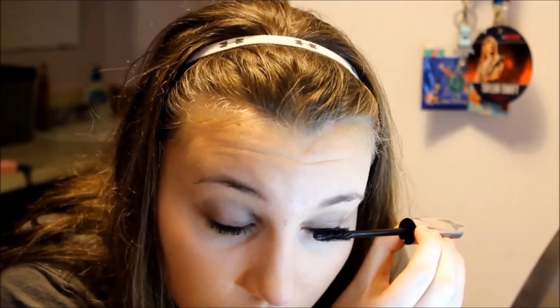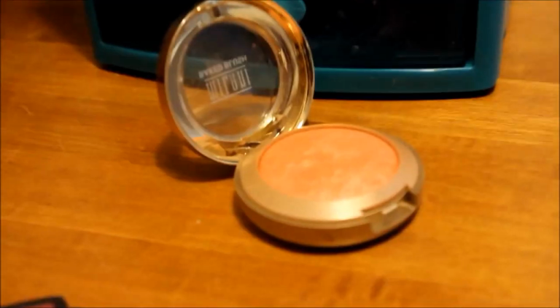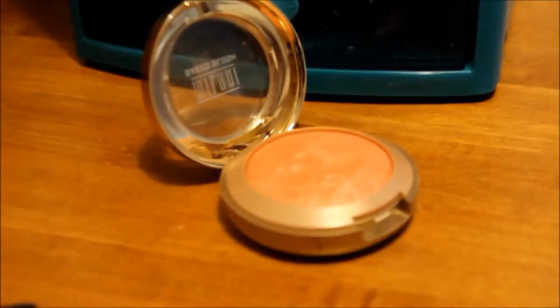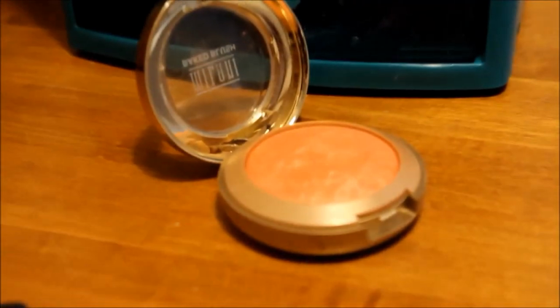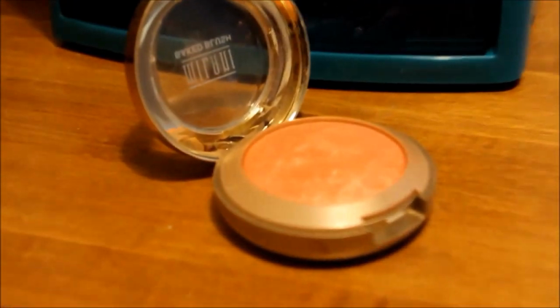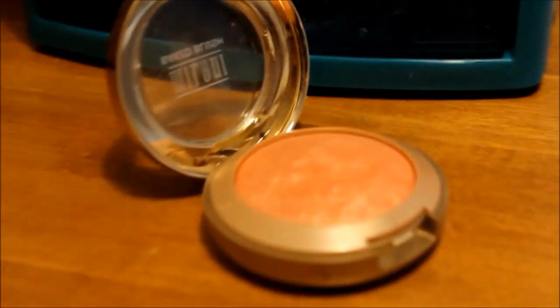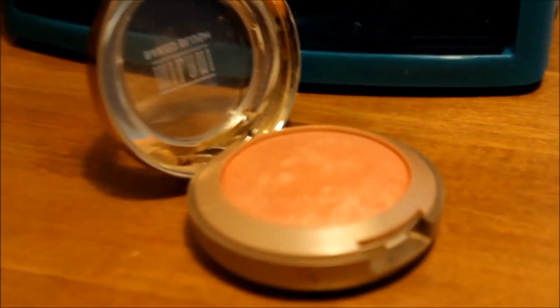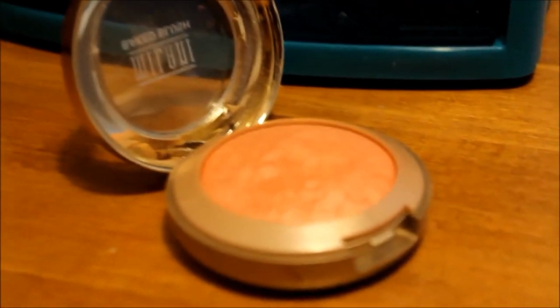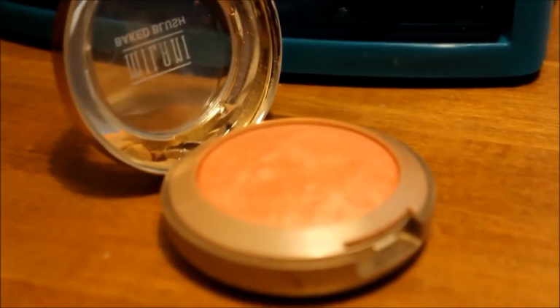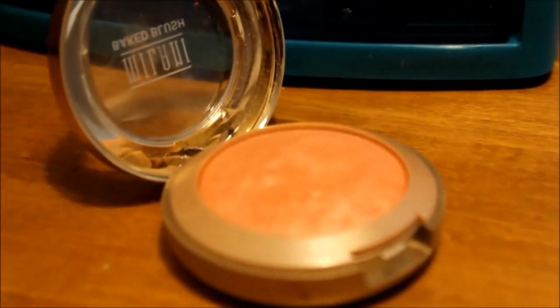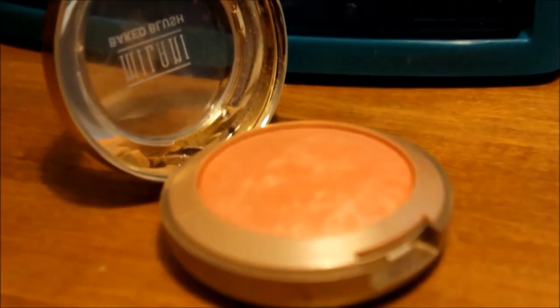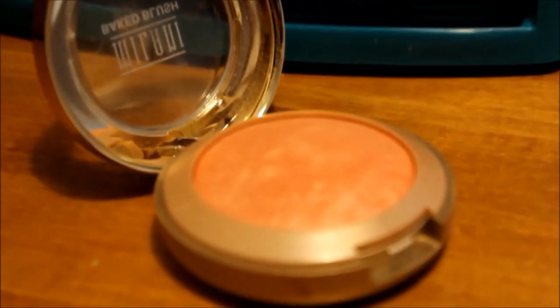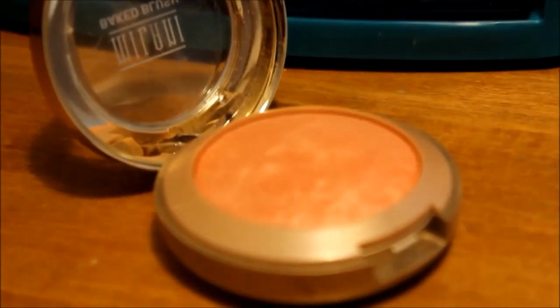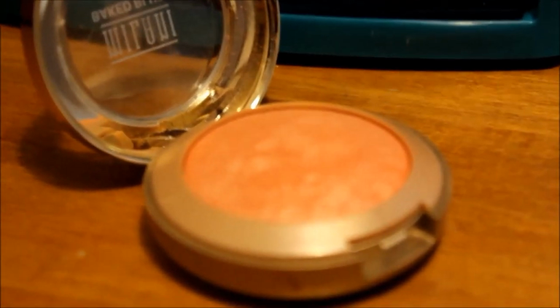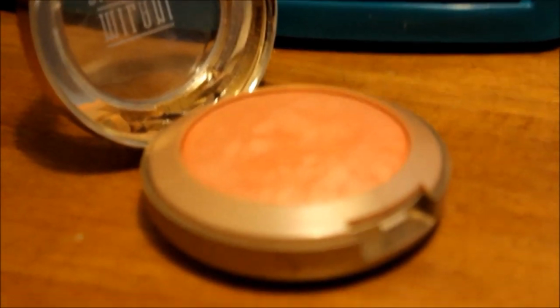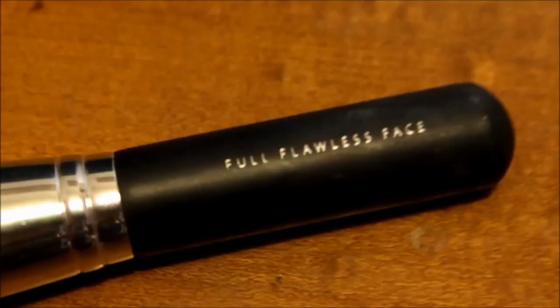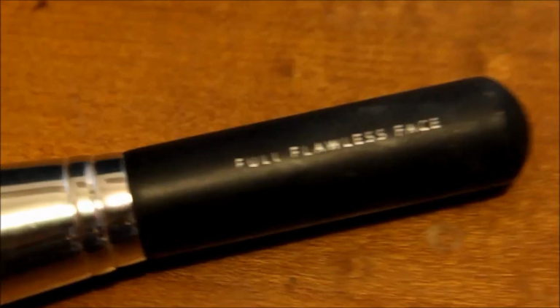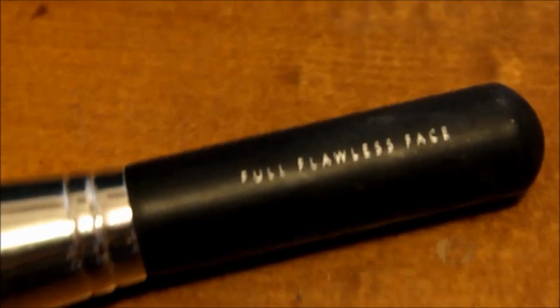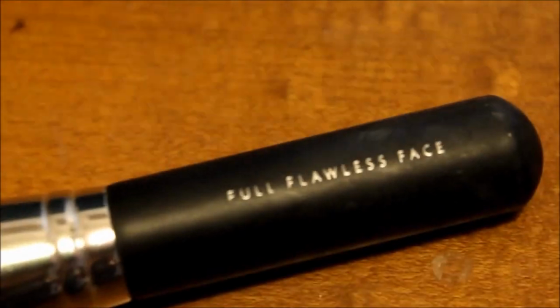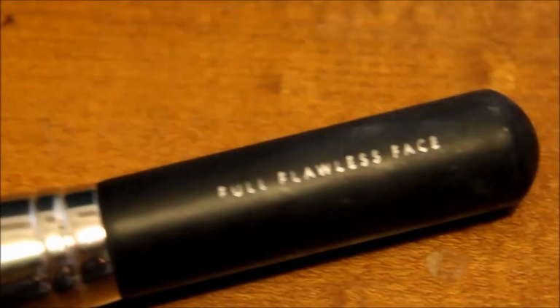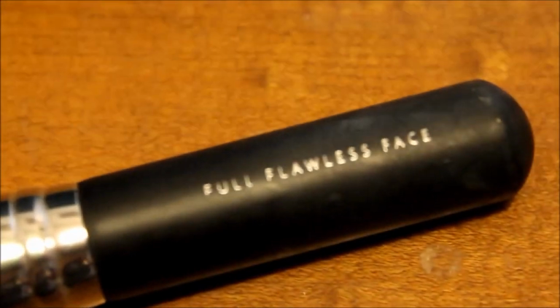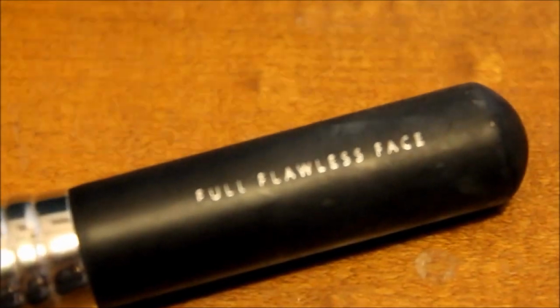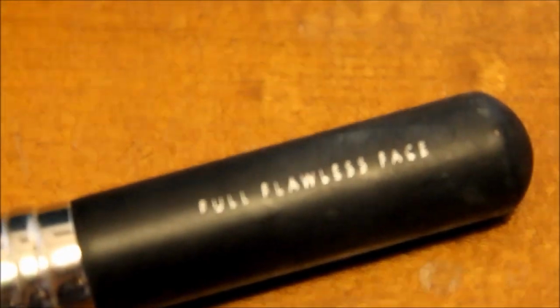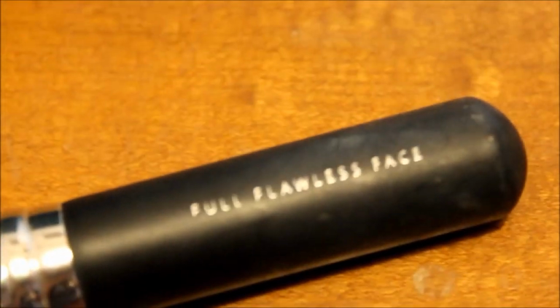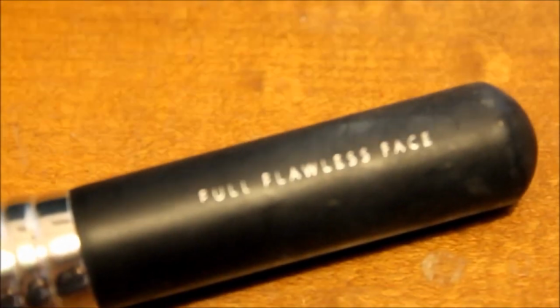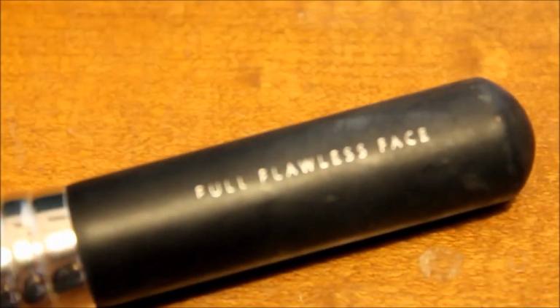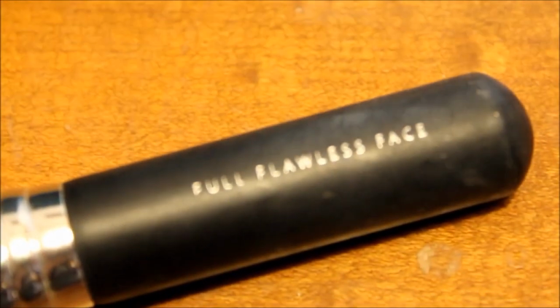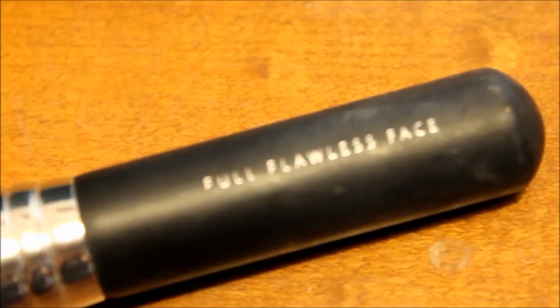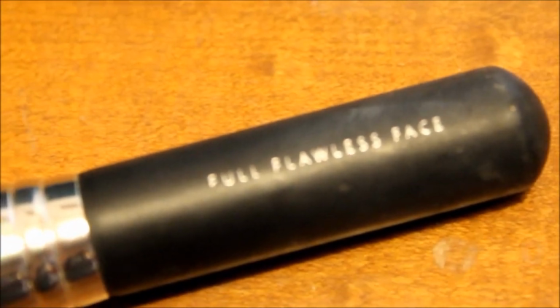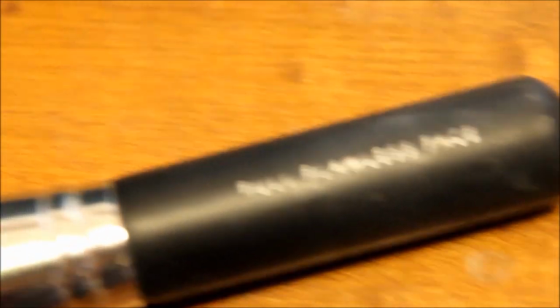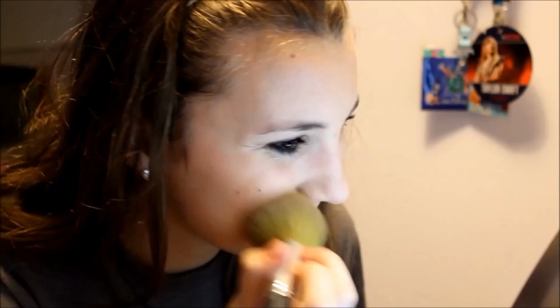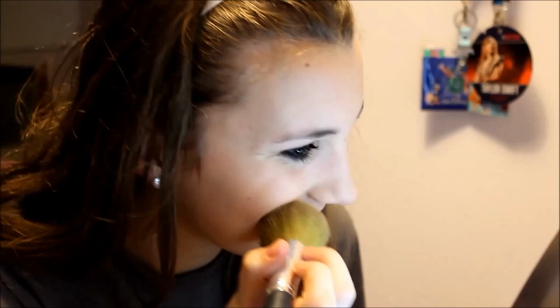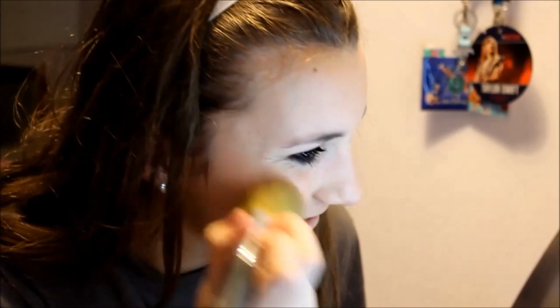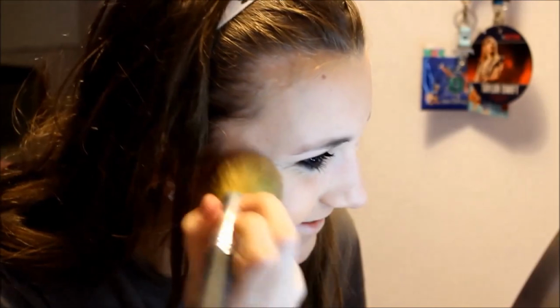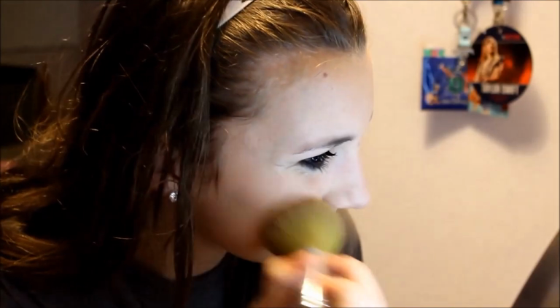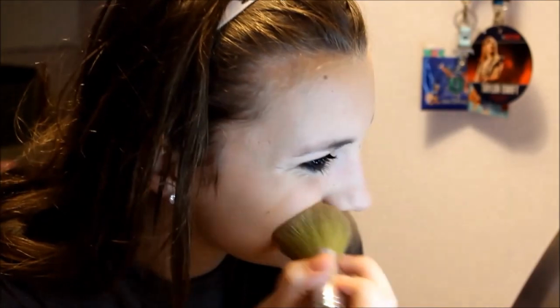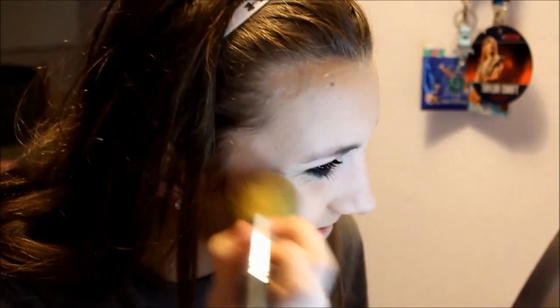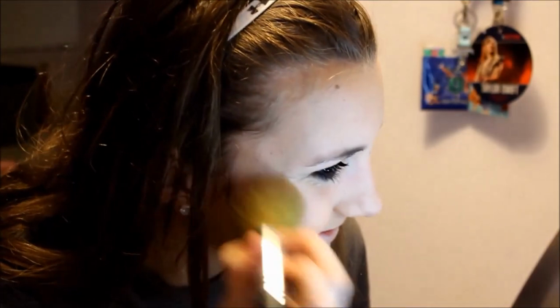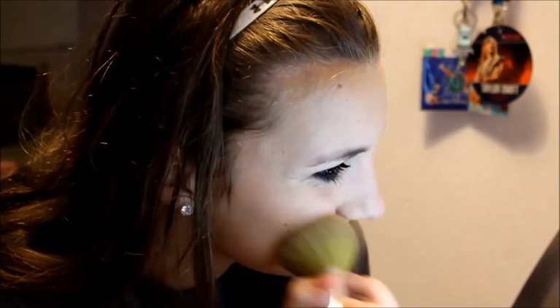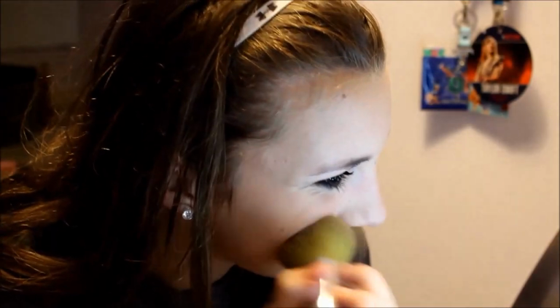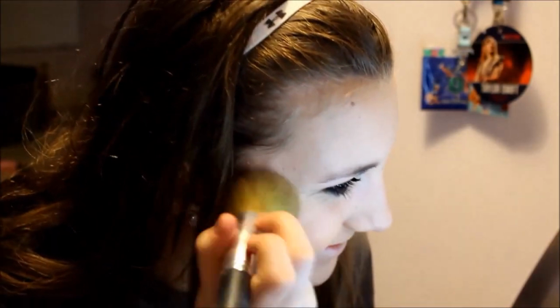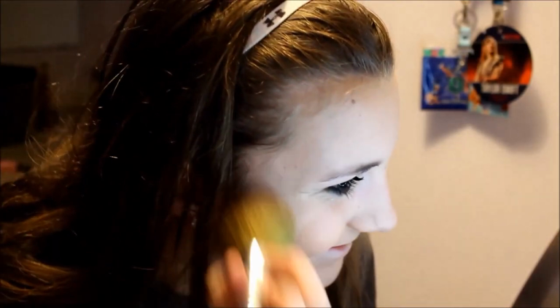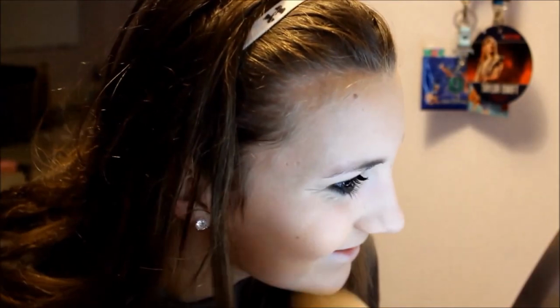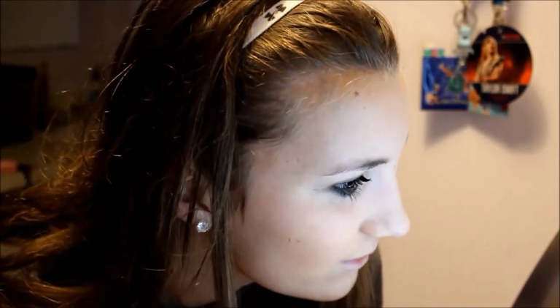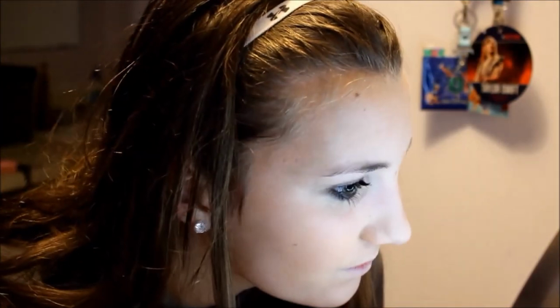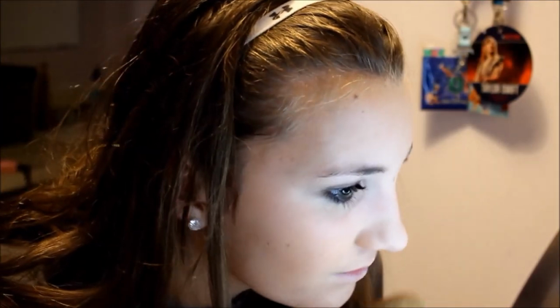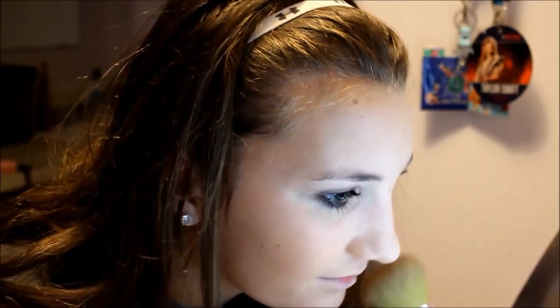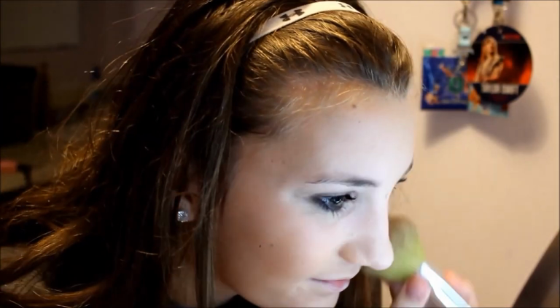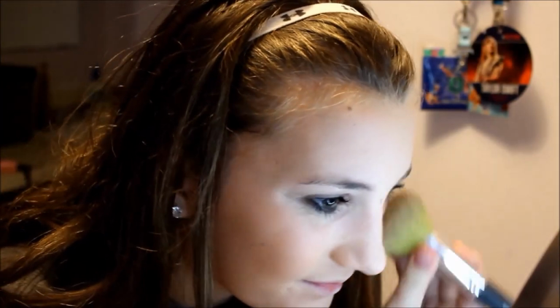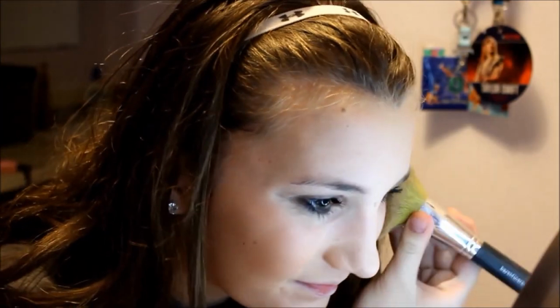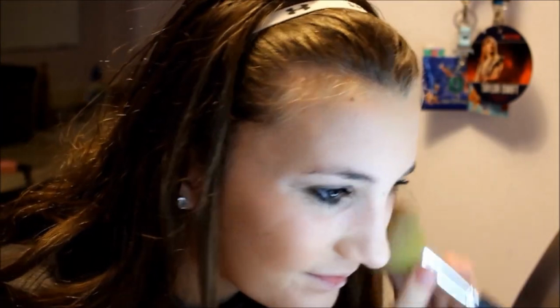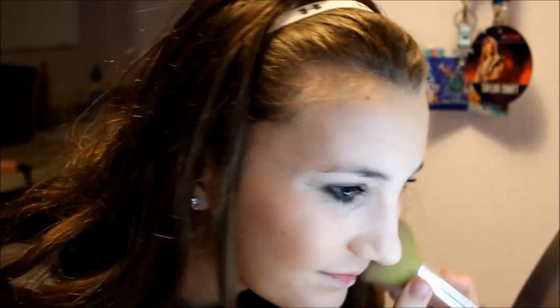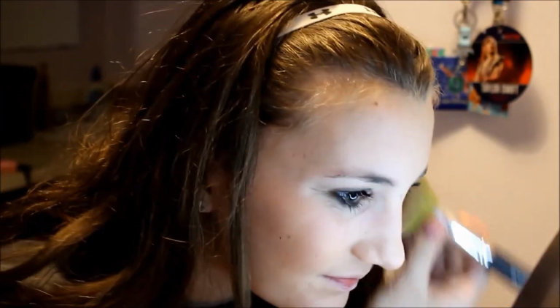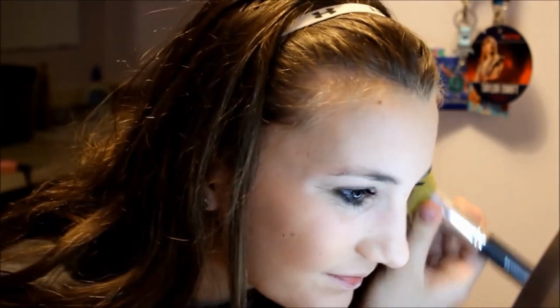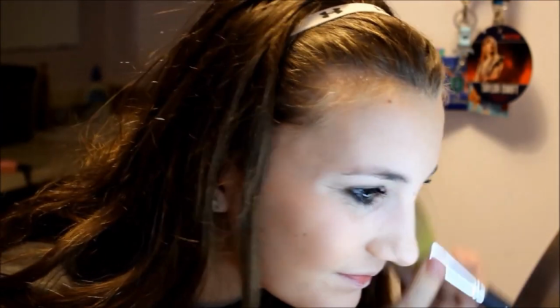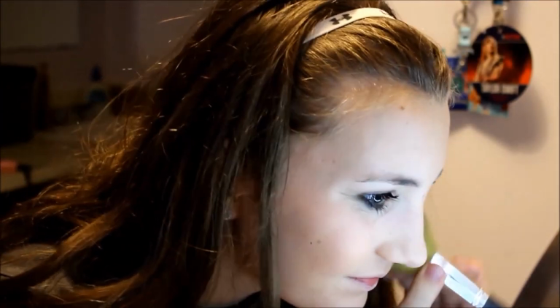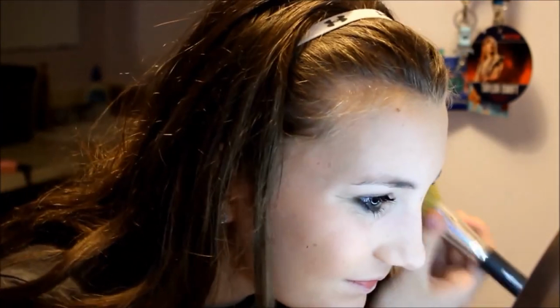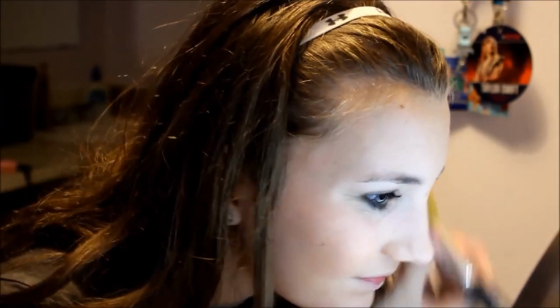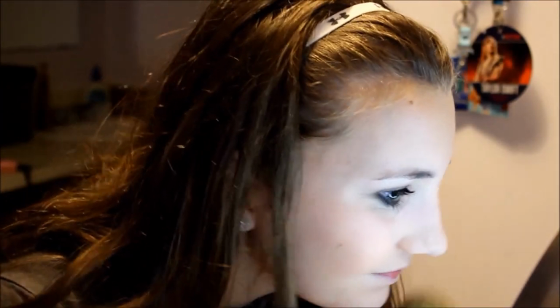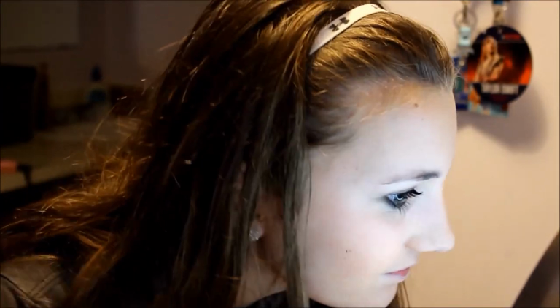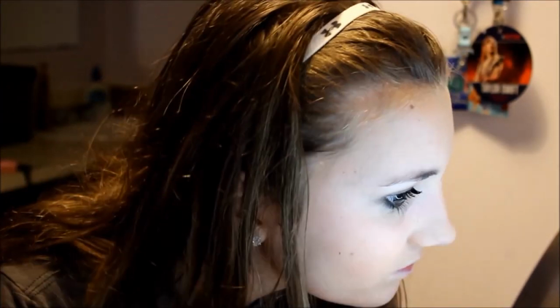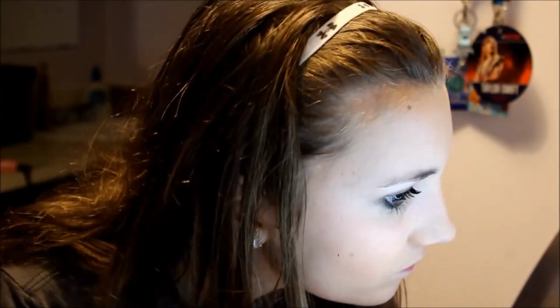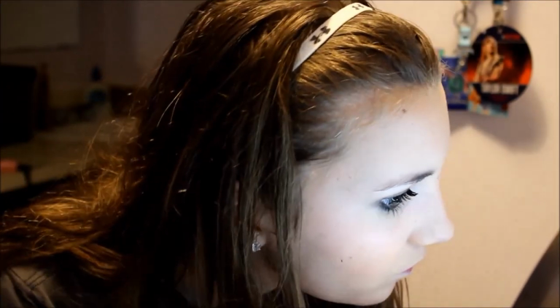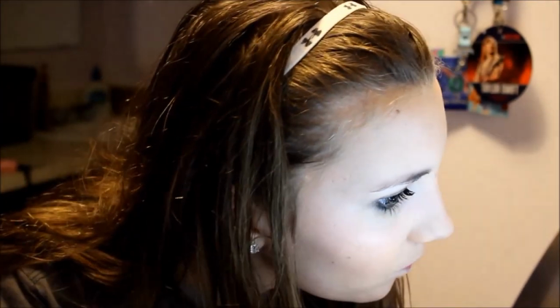Next I'm taking the Milani baked blush in Luminoso and using the Full Flawless Face brush from Bare Minerals, I'm going to apply that to my cheeks.